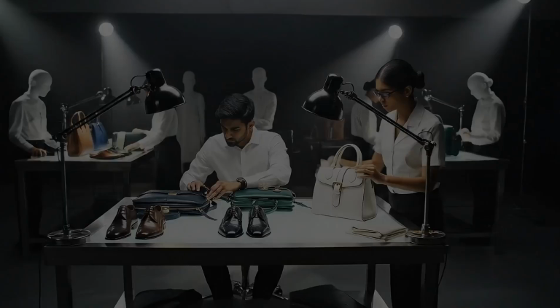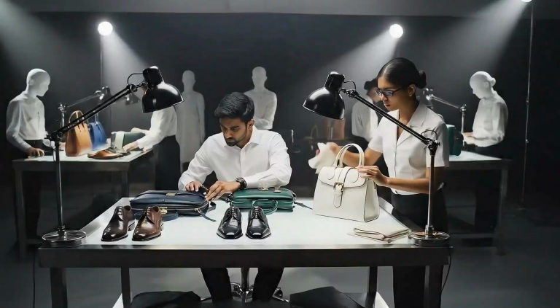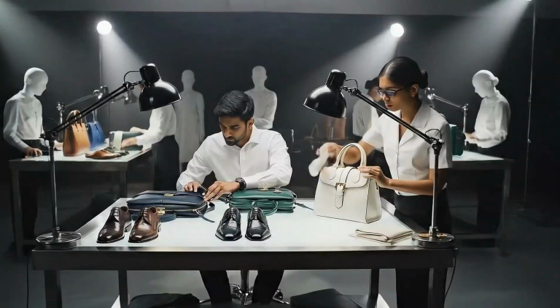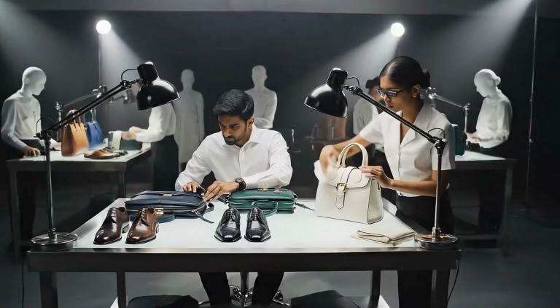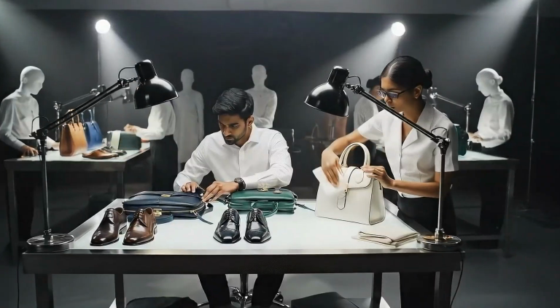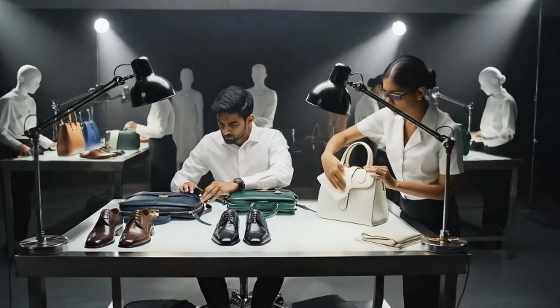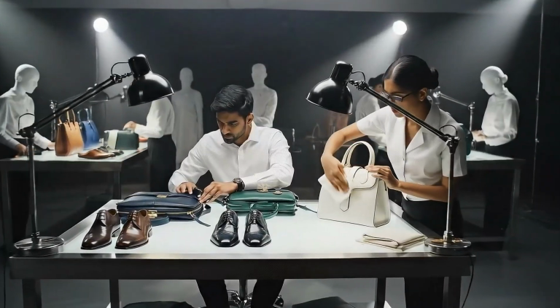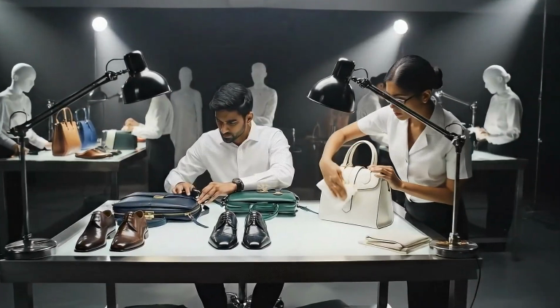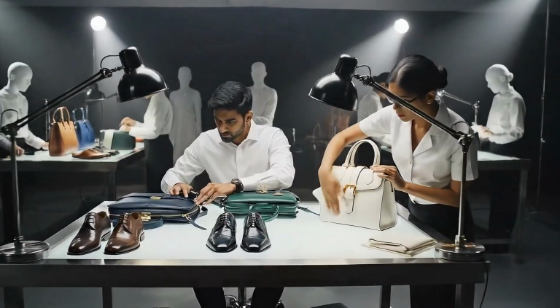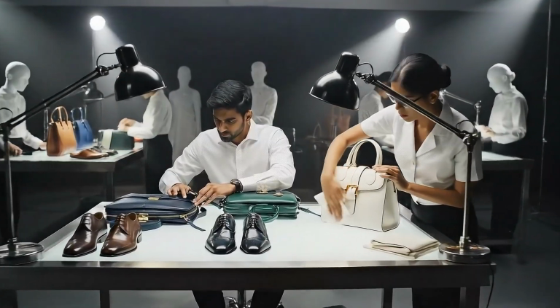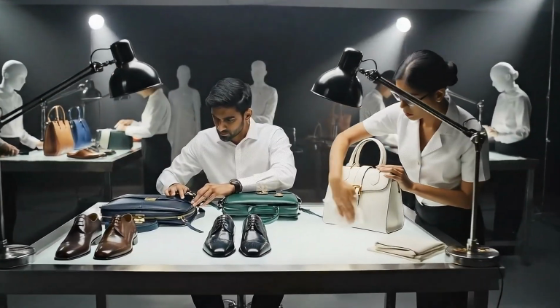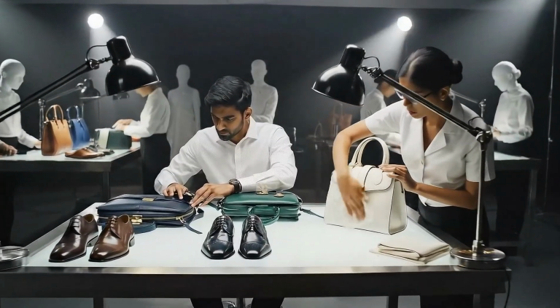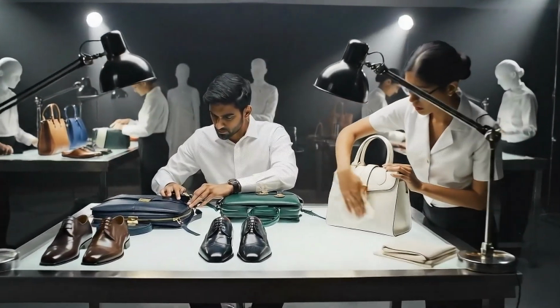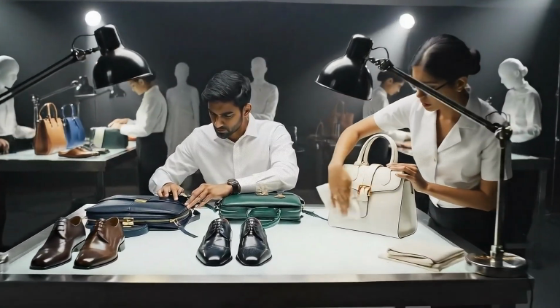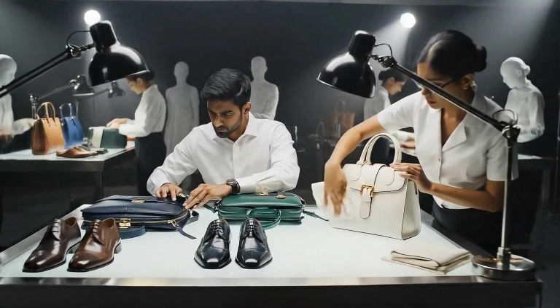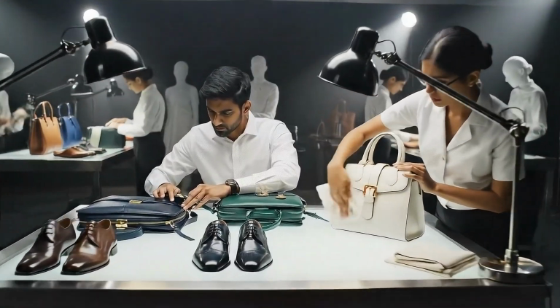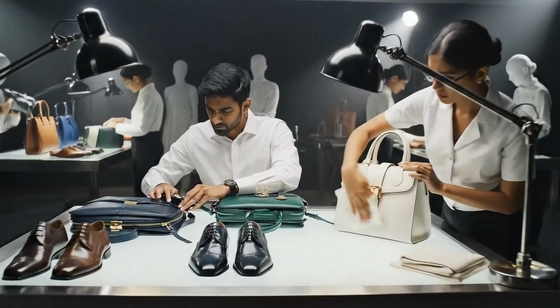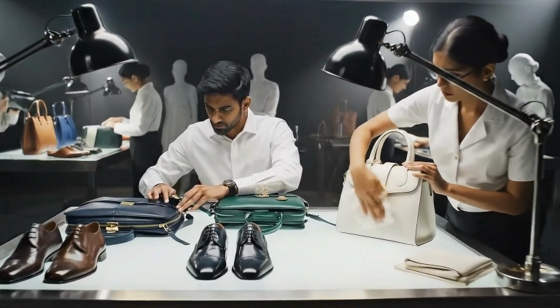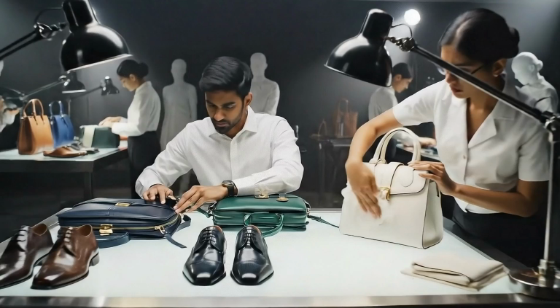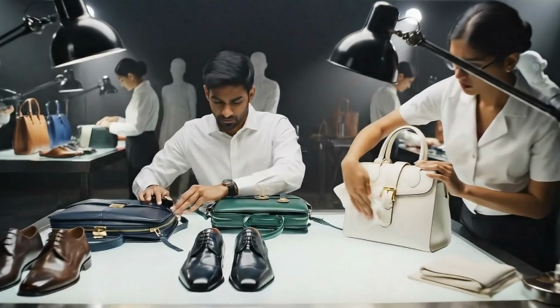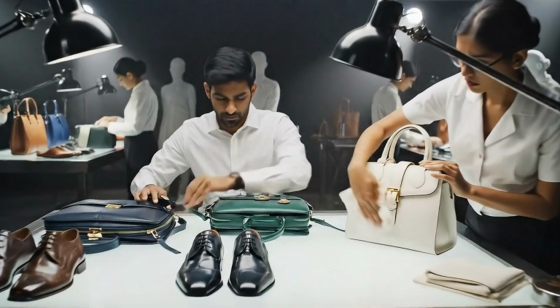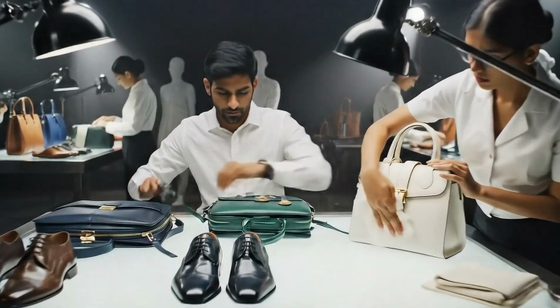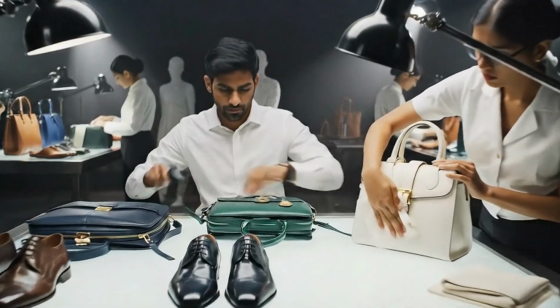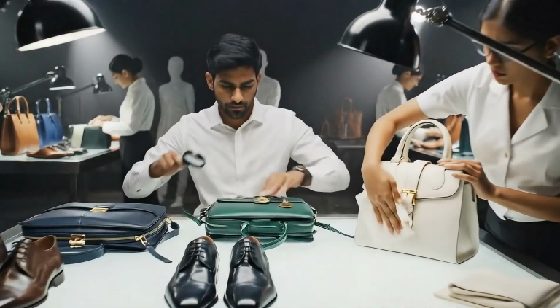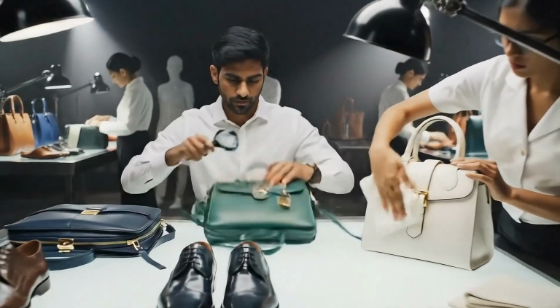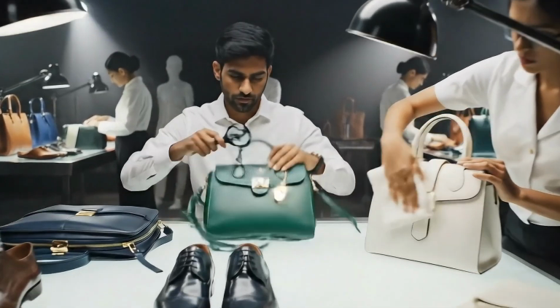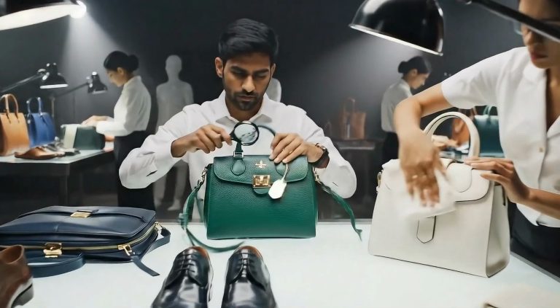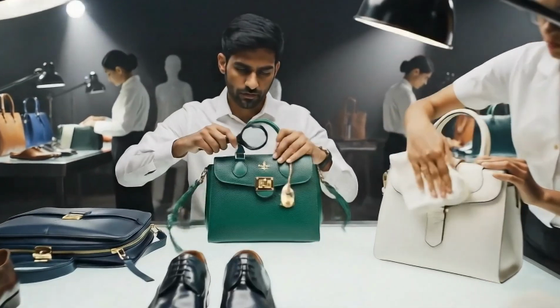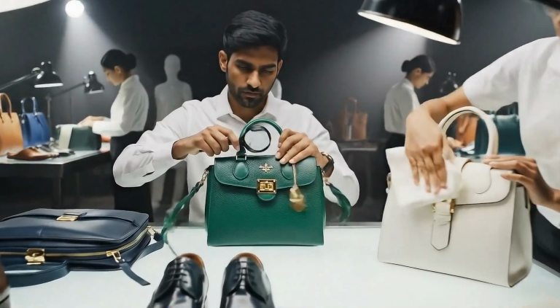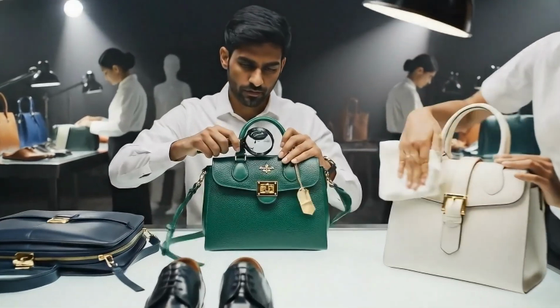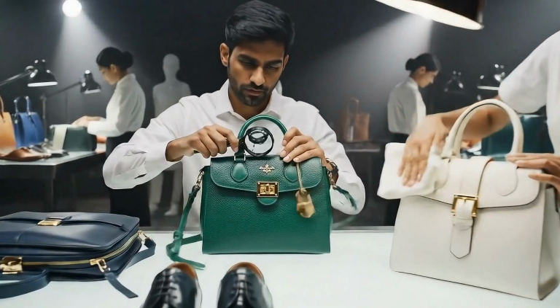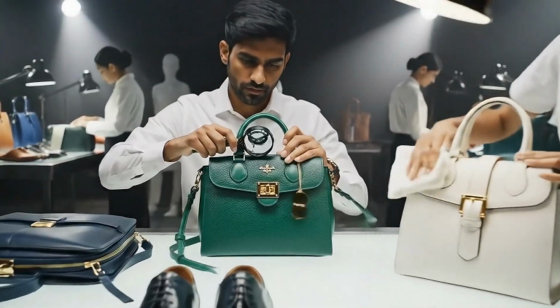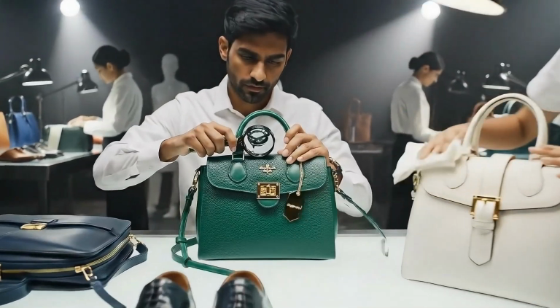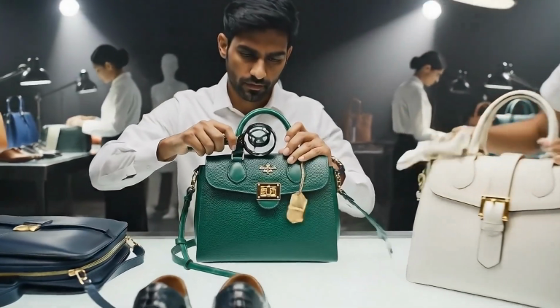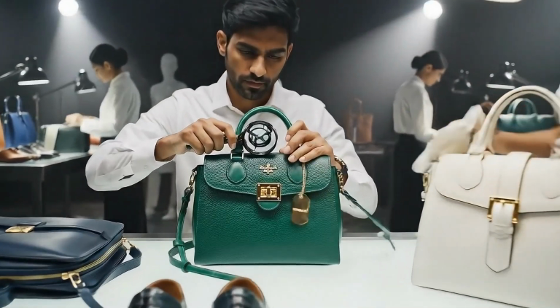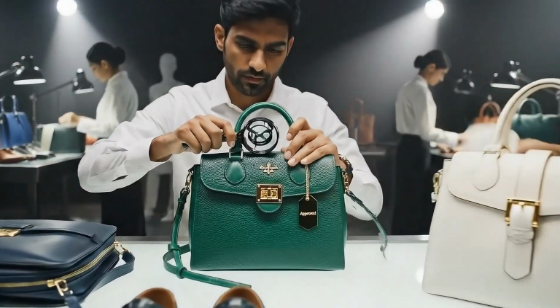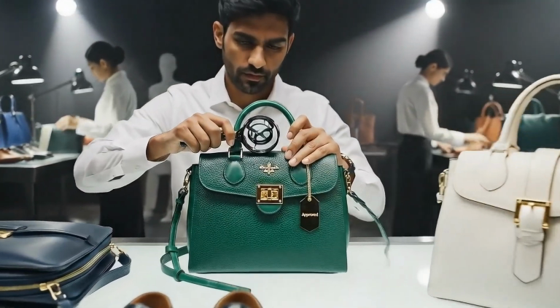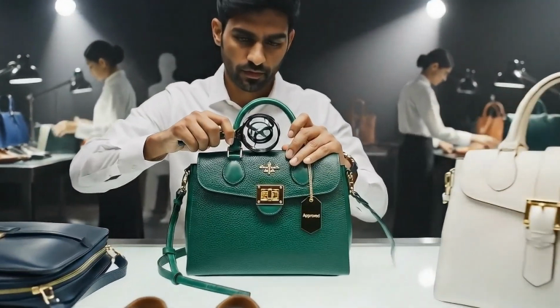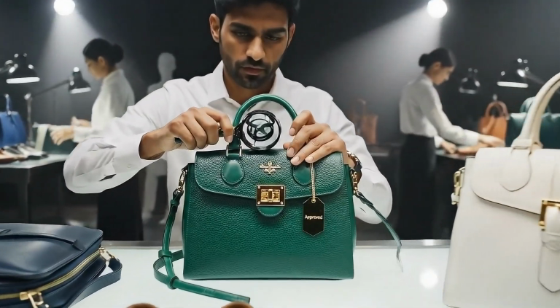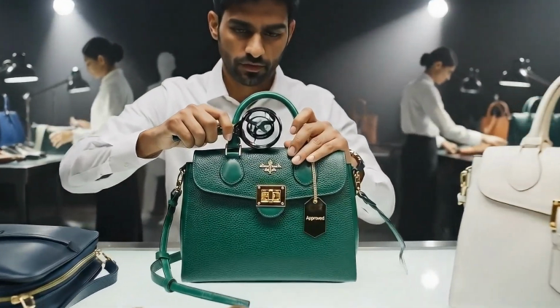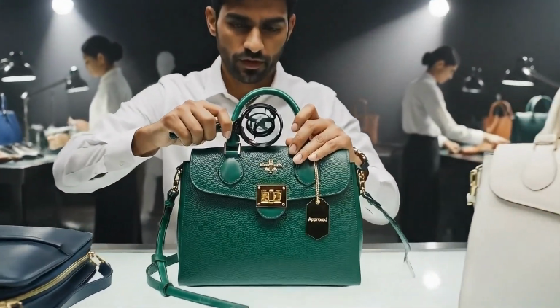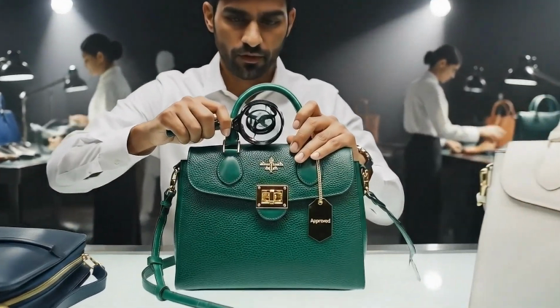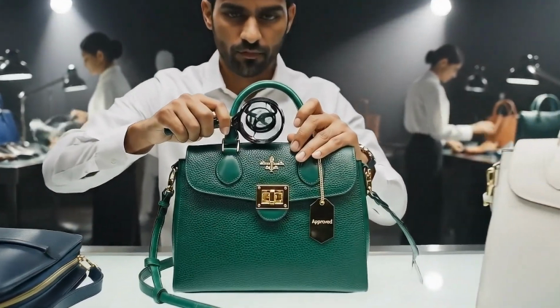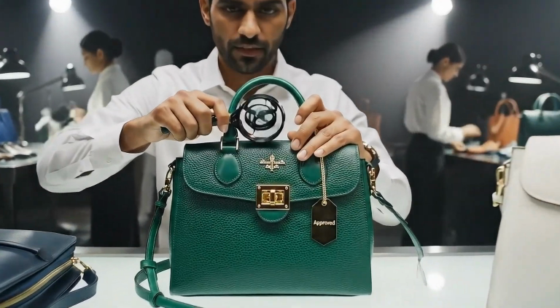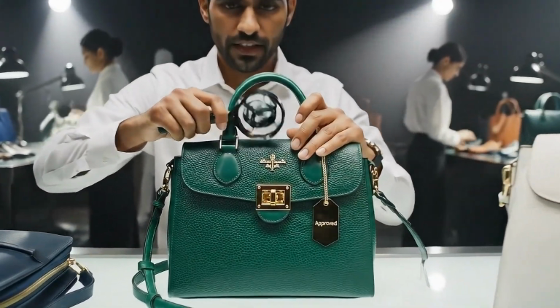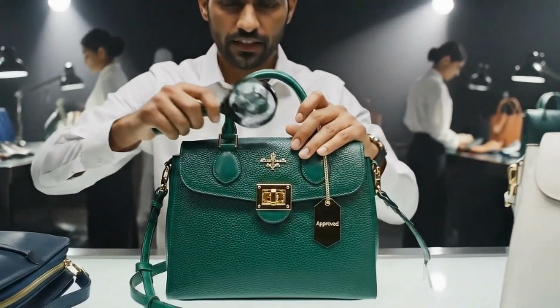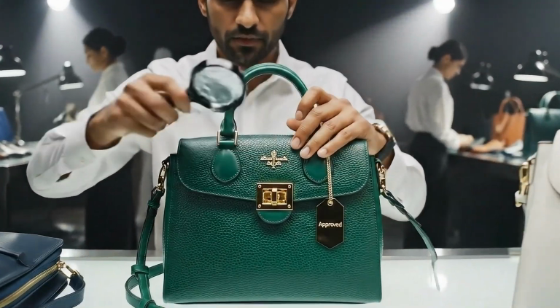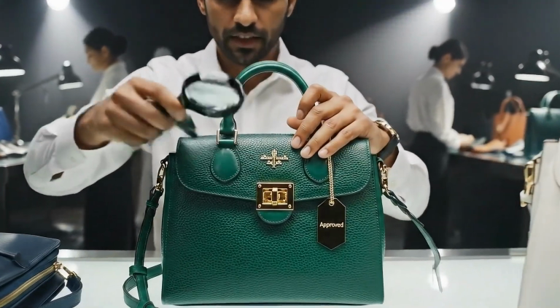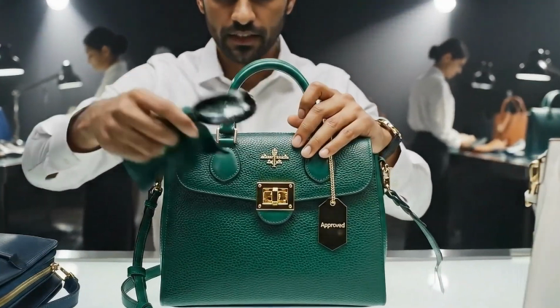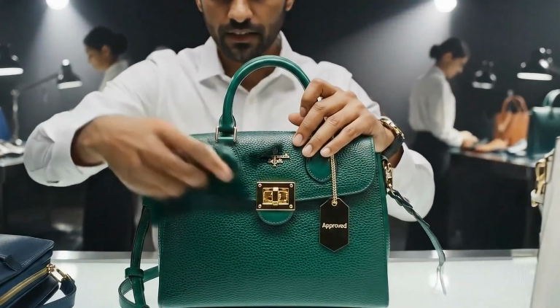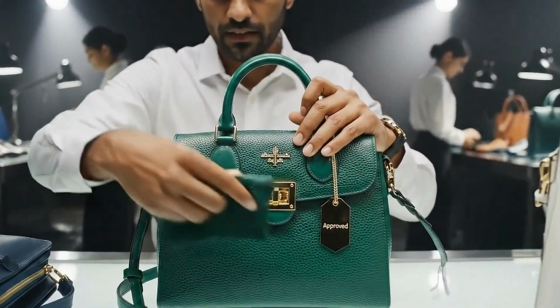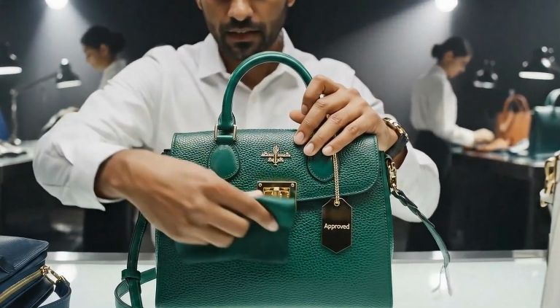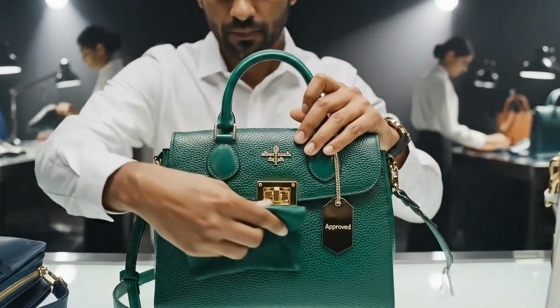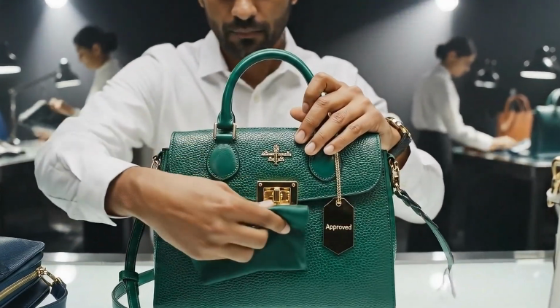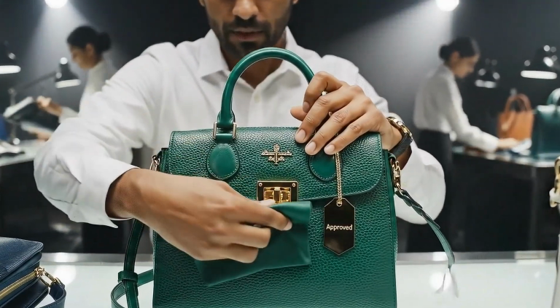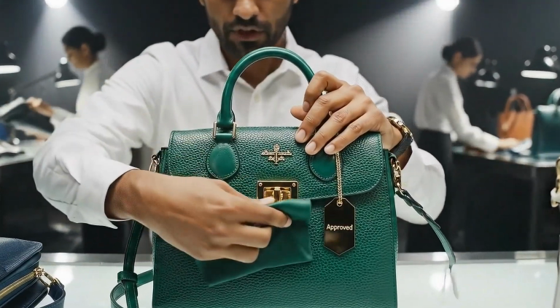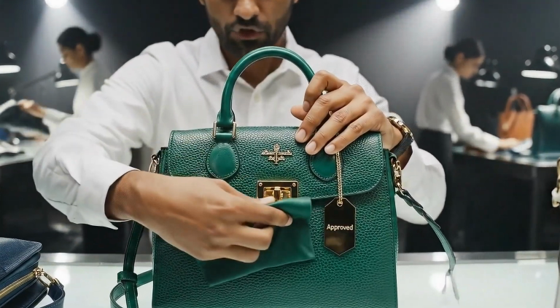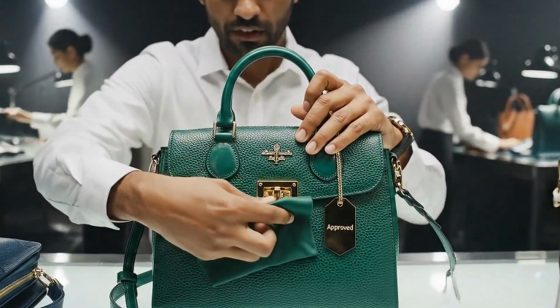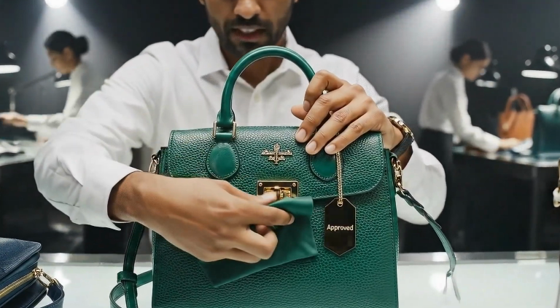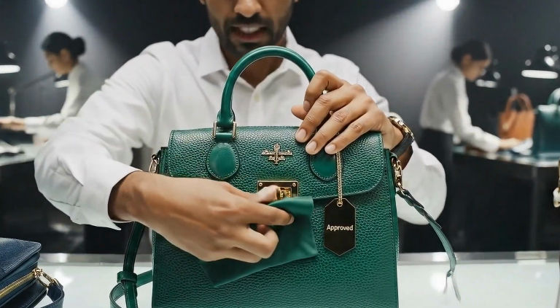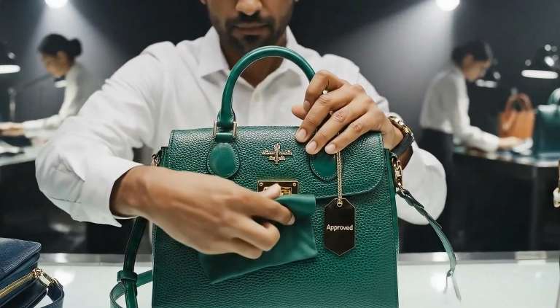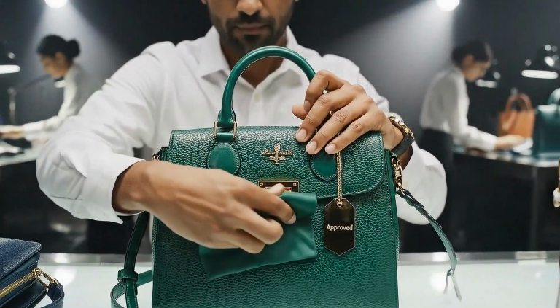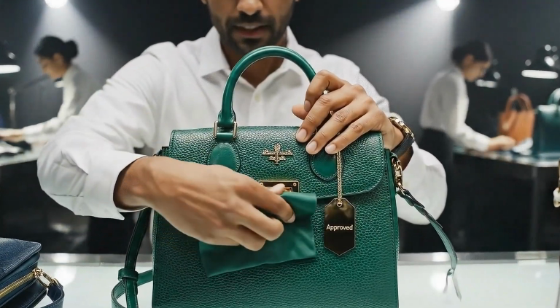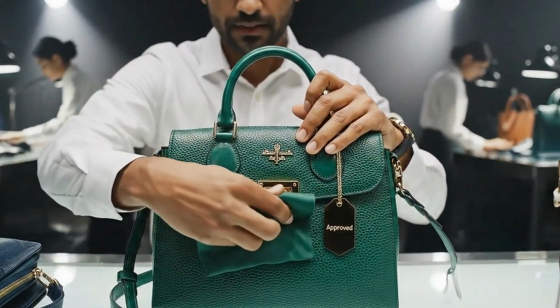Check the stitching on the handle here. Looks good, very straight. Make sure the clasp clicks.